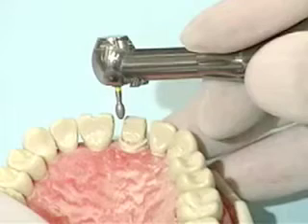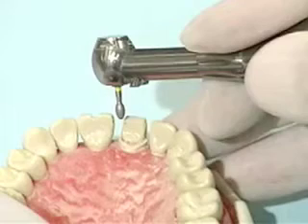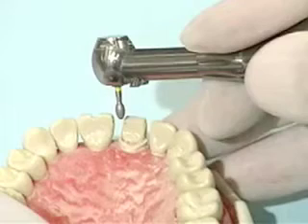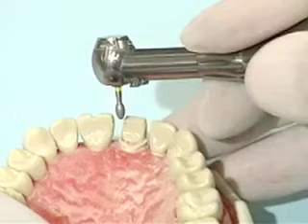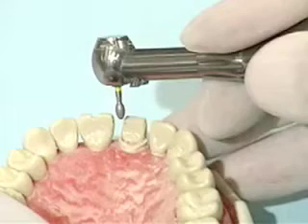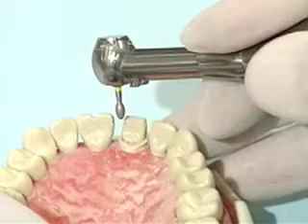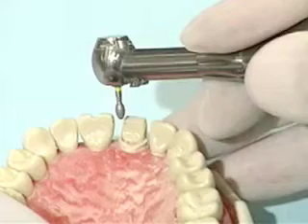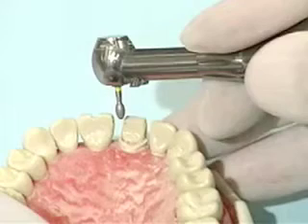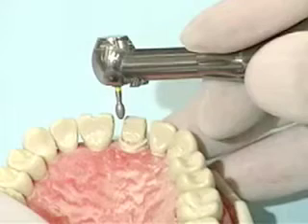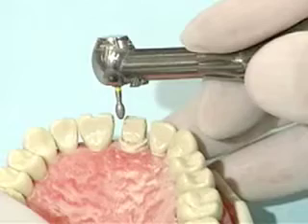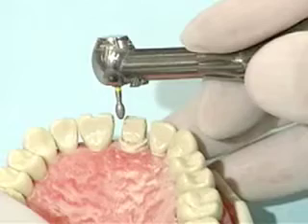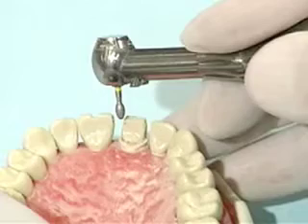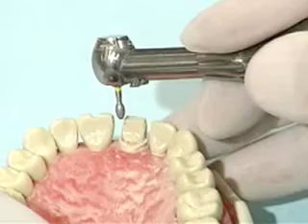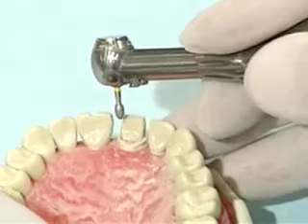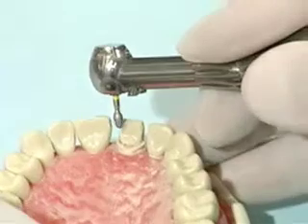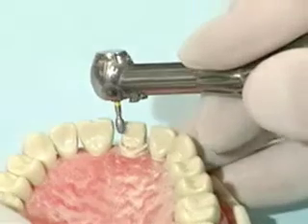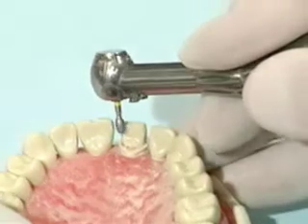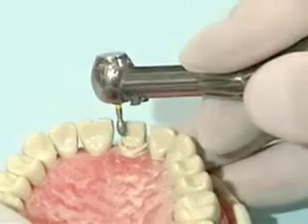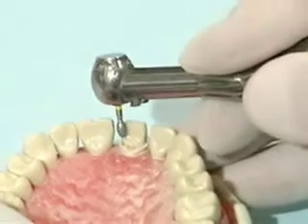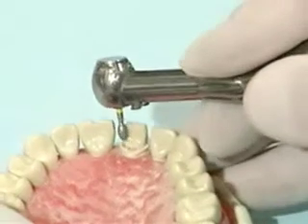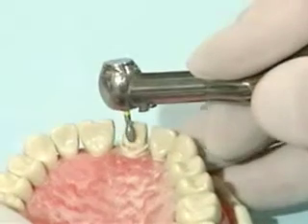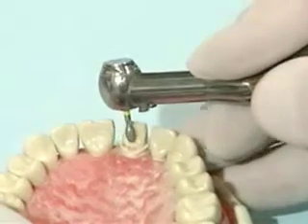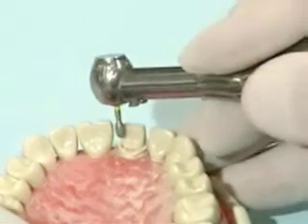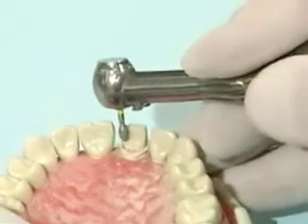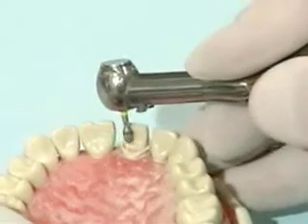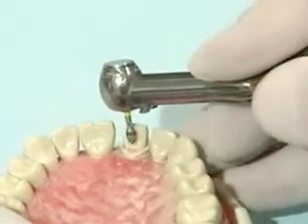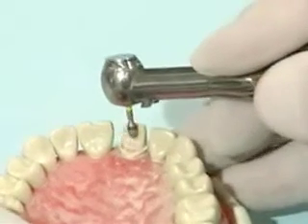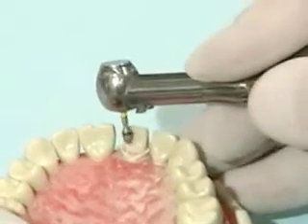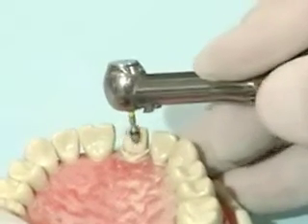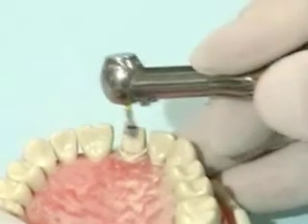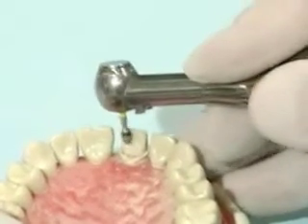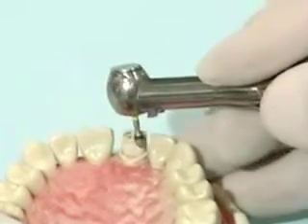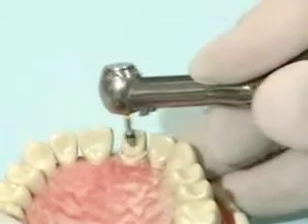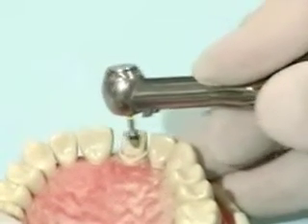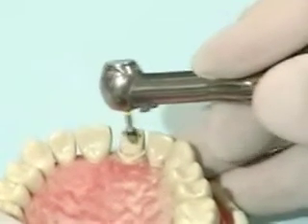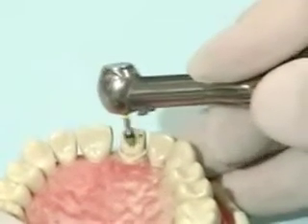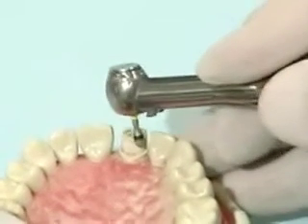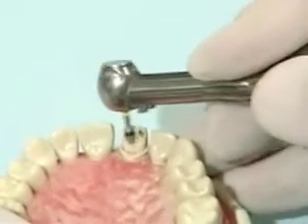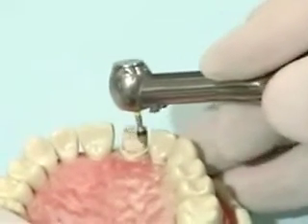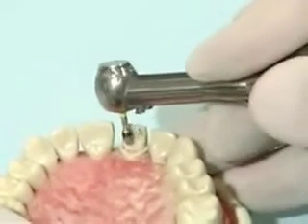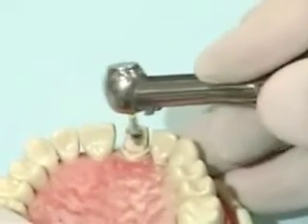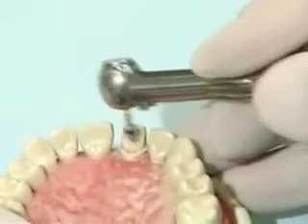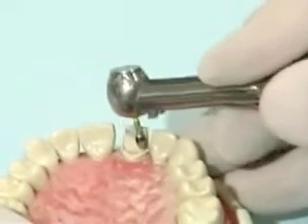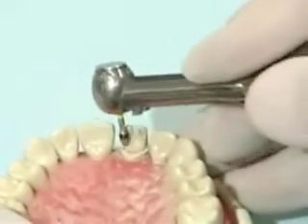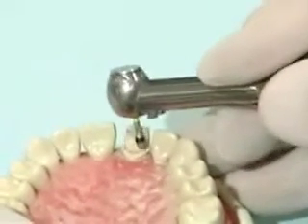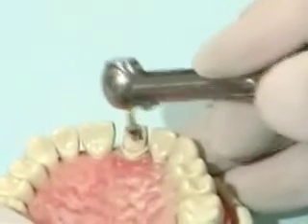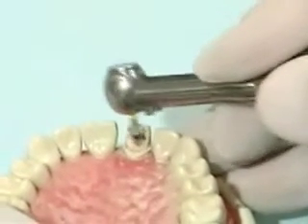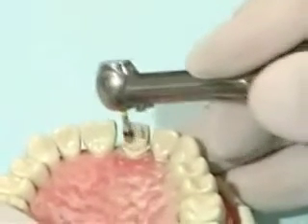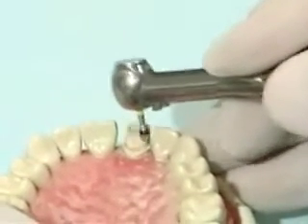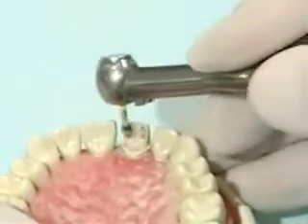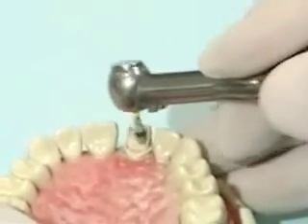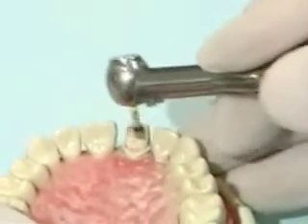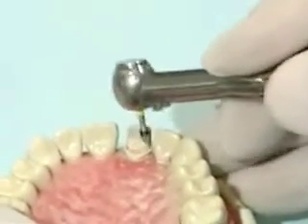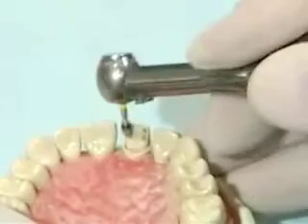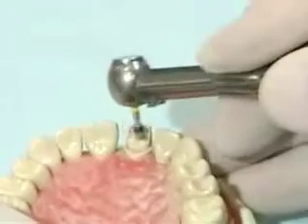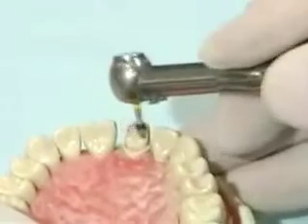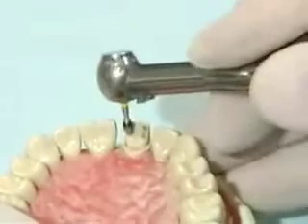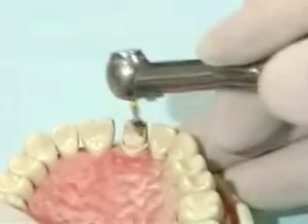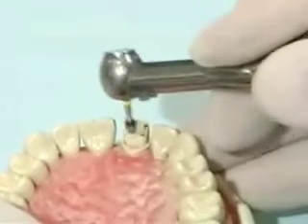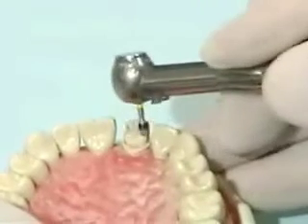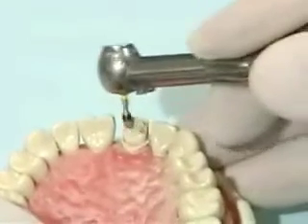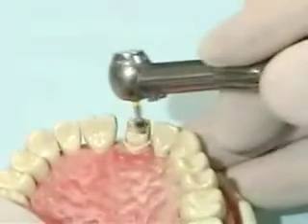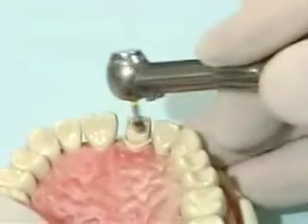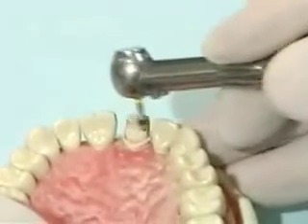Using the football shaped diamond, reduce the rest of the lingual surface by 2 millimeters to follow the contour of the tooth.